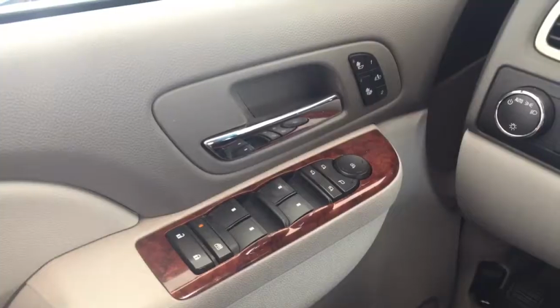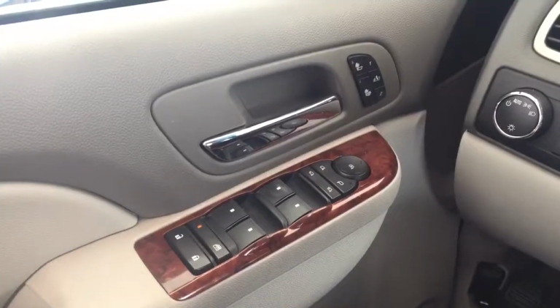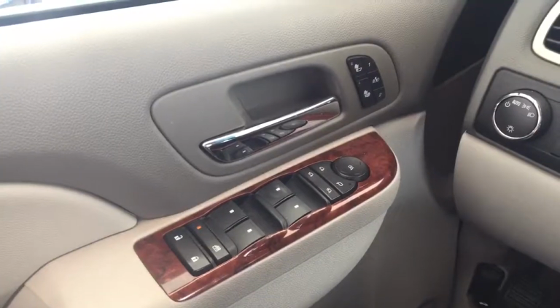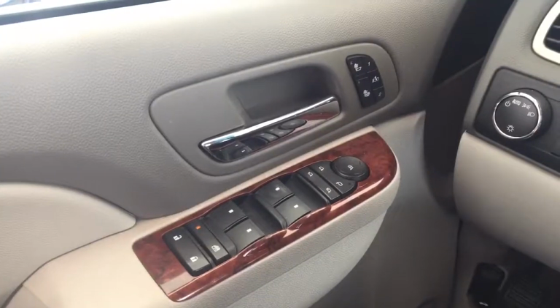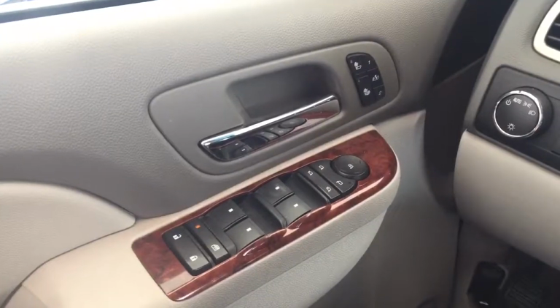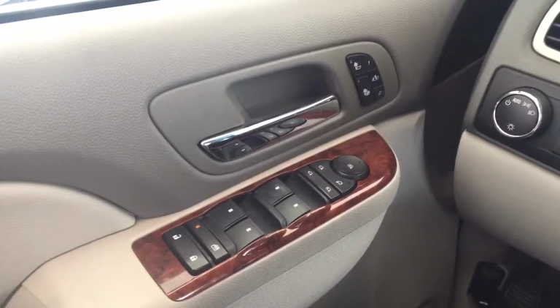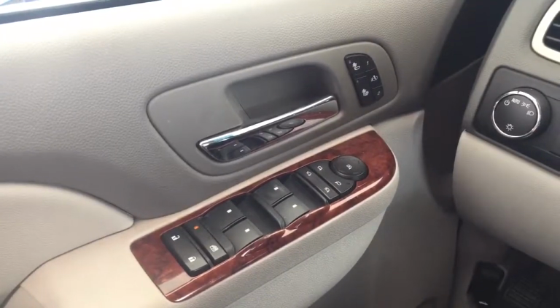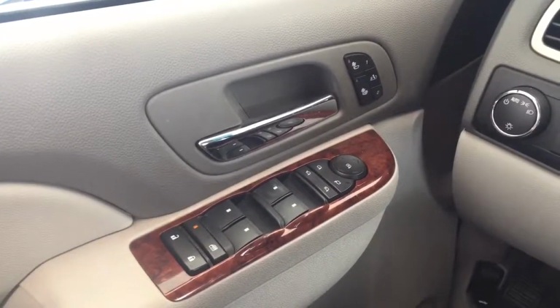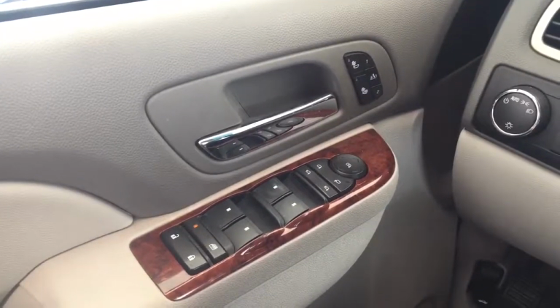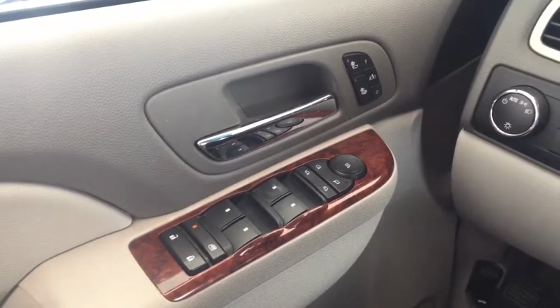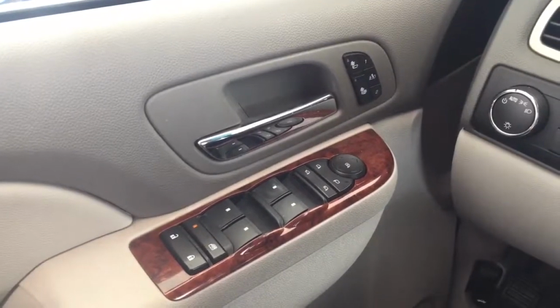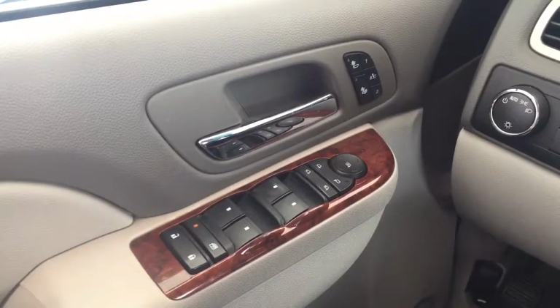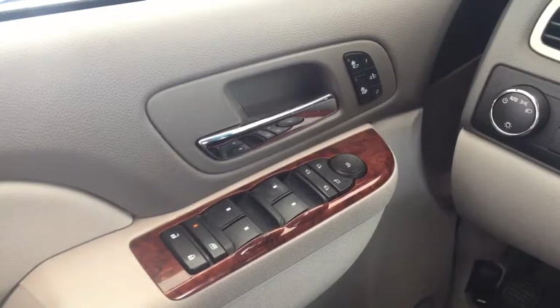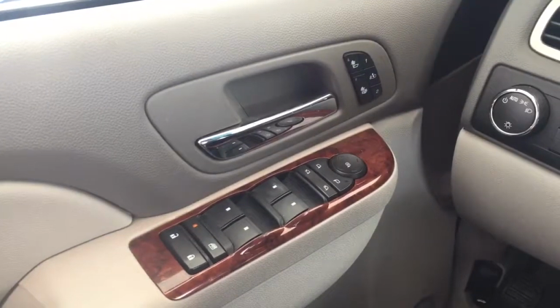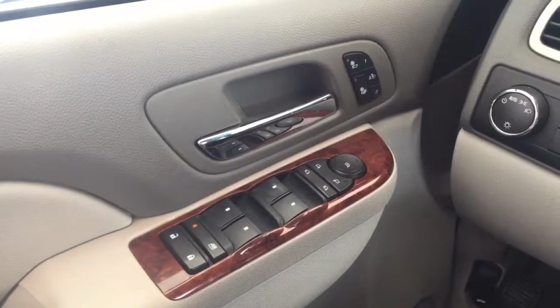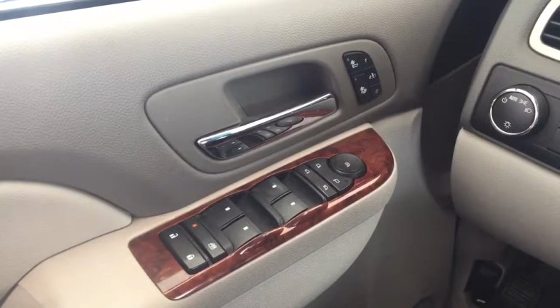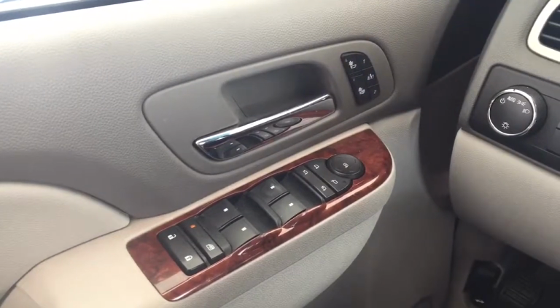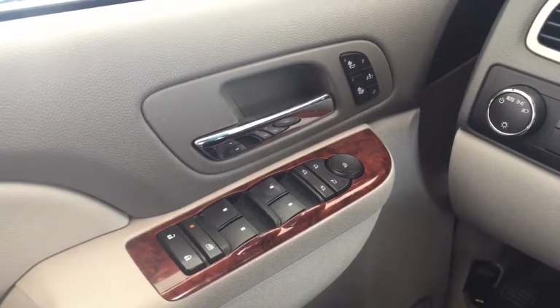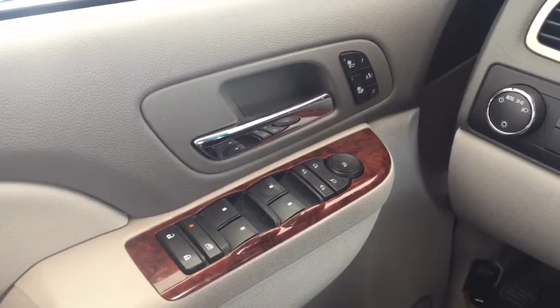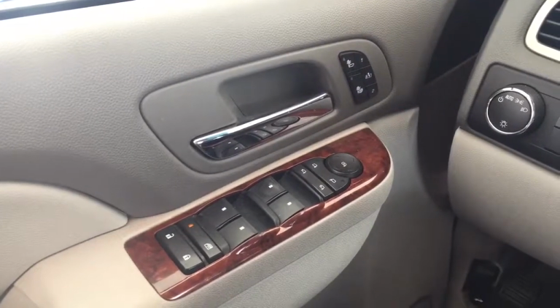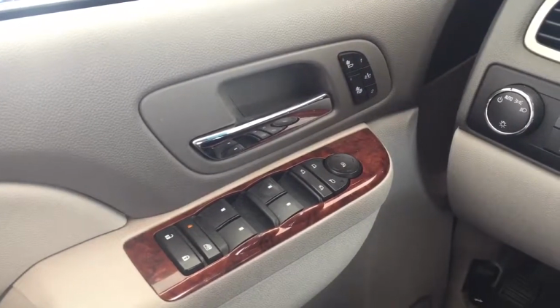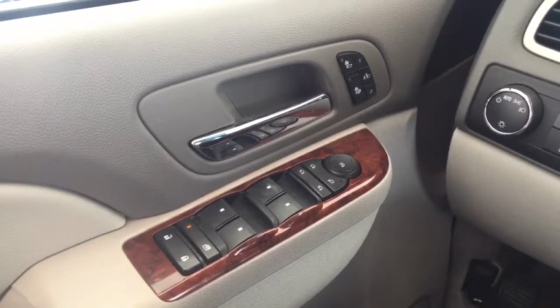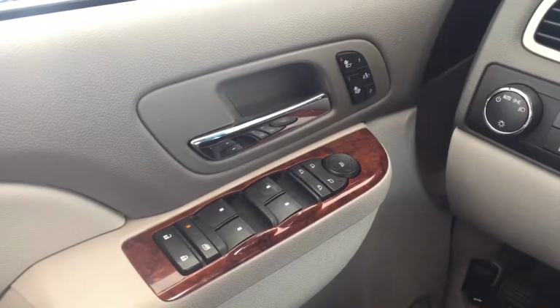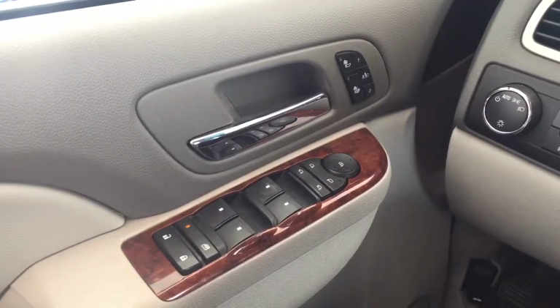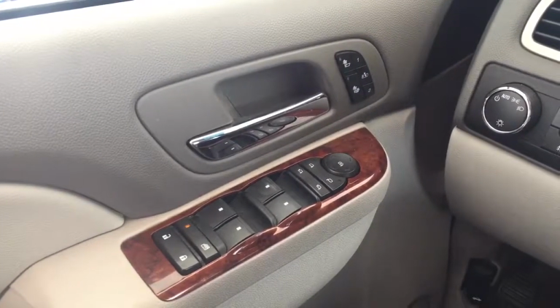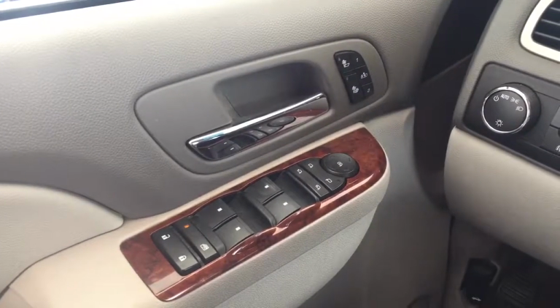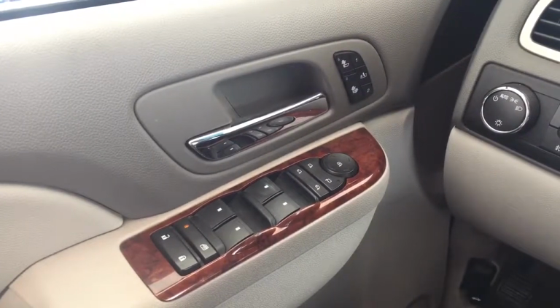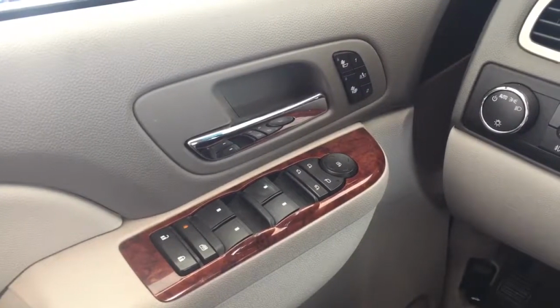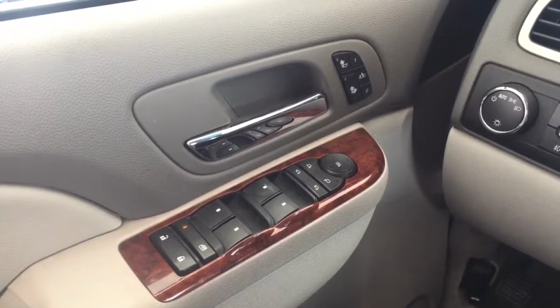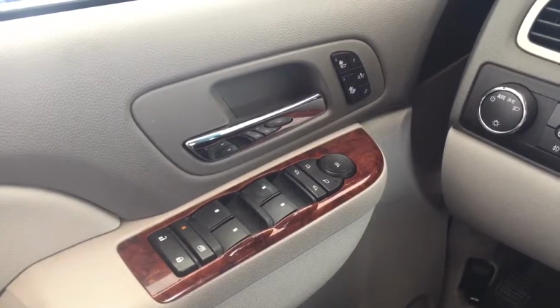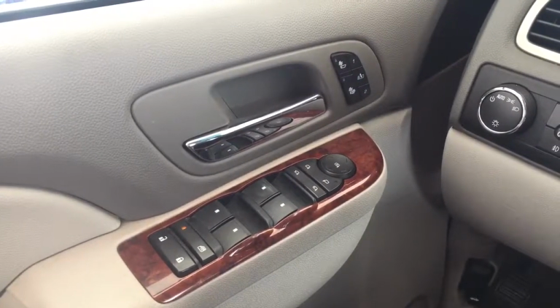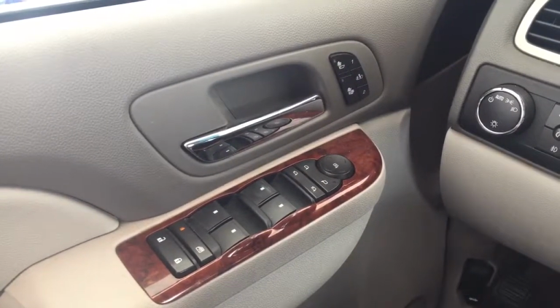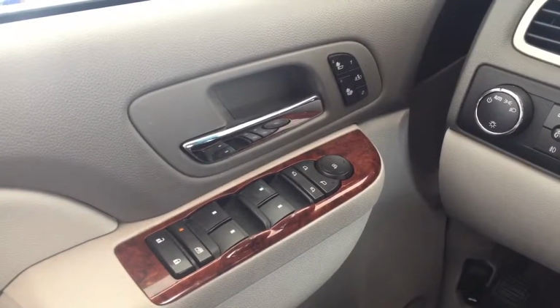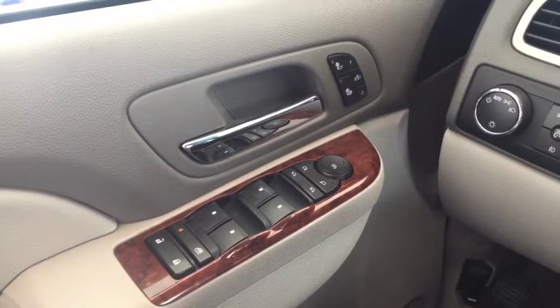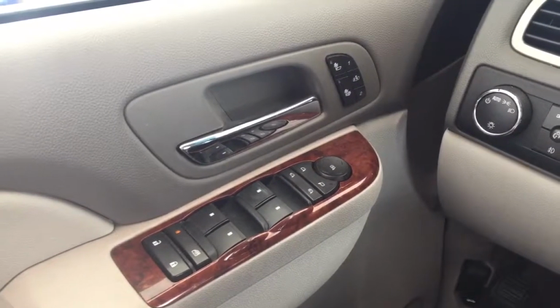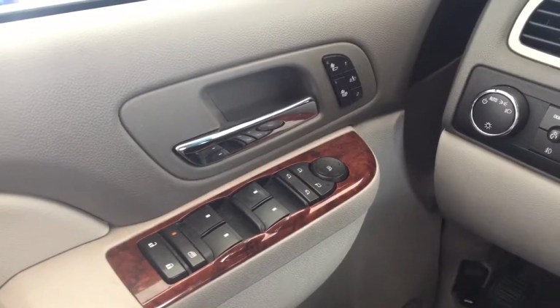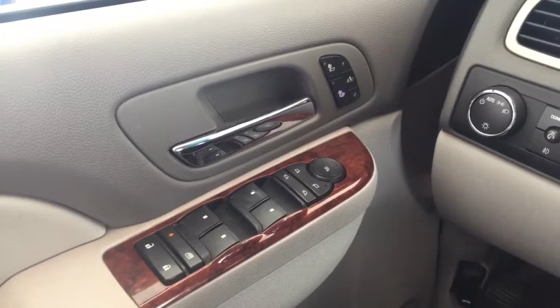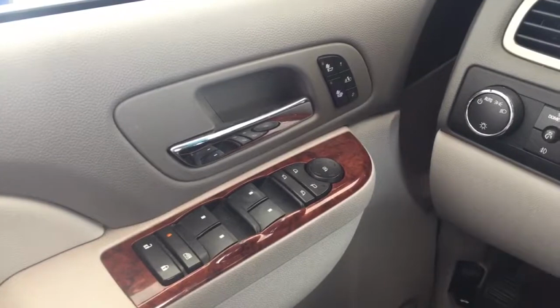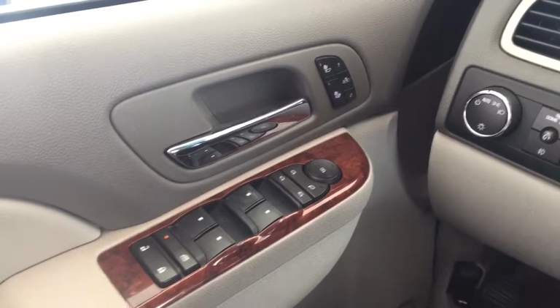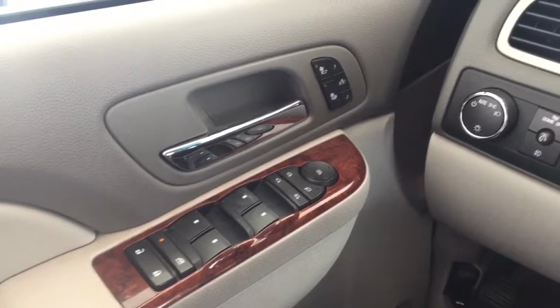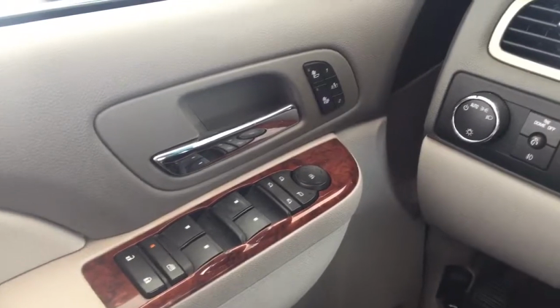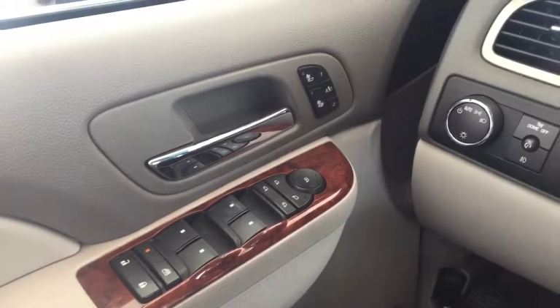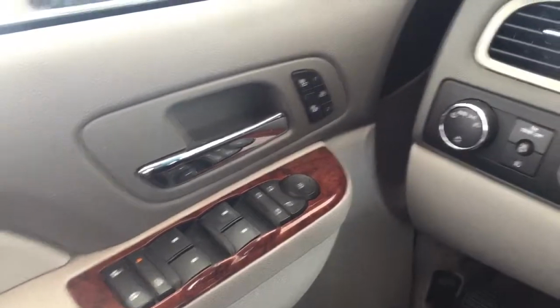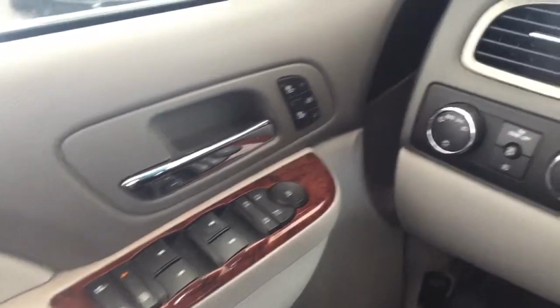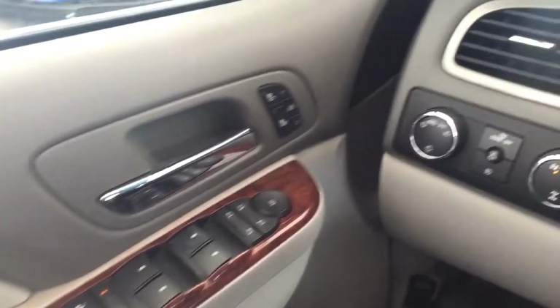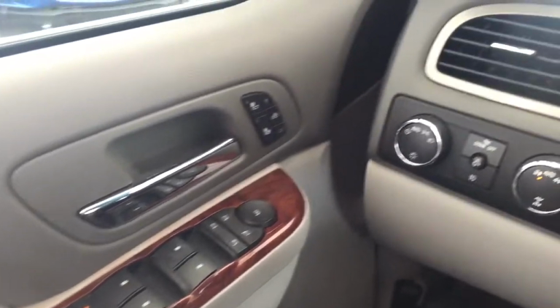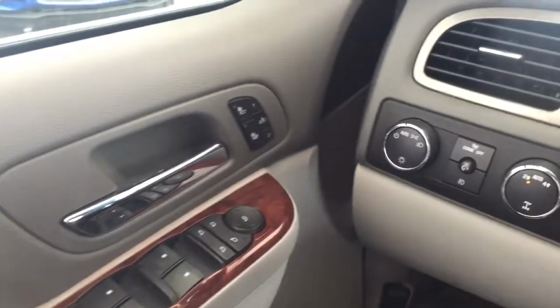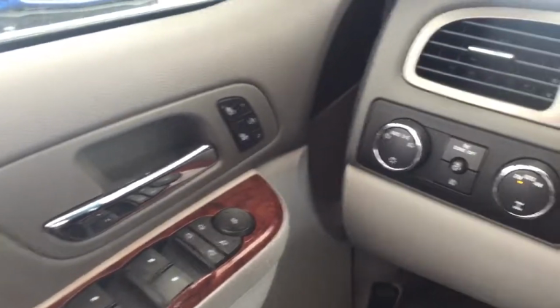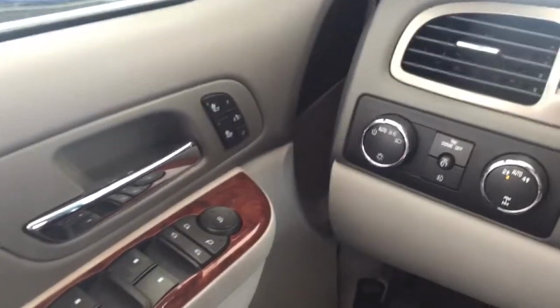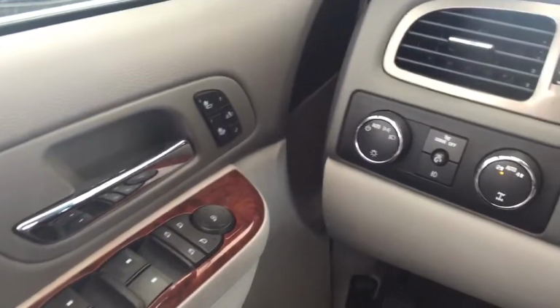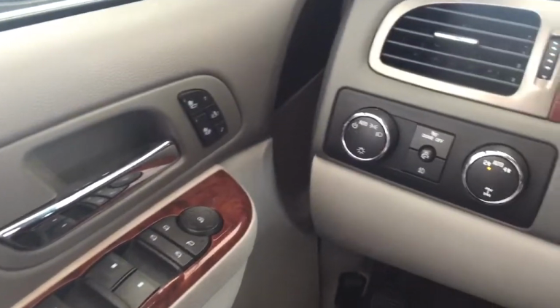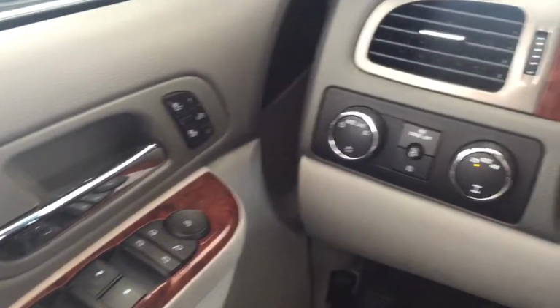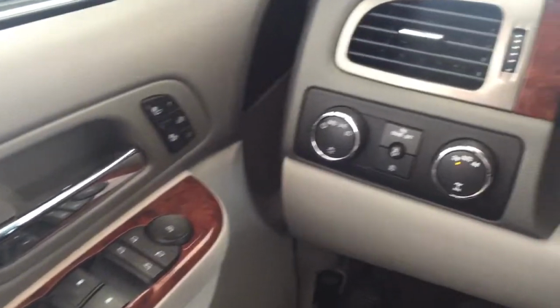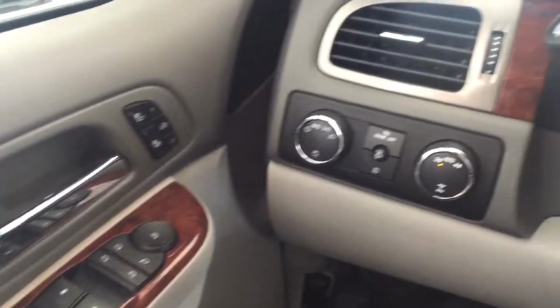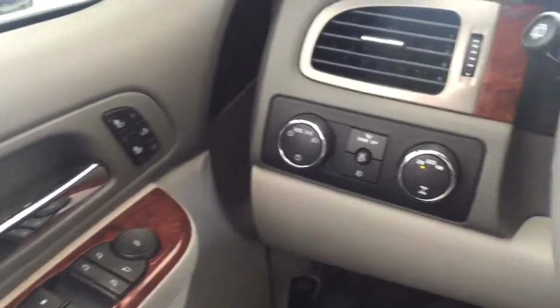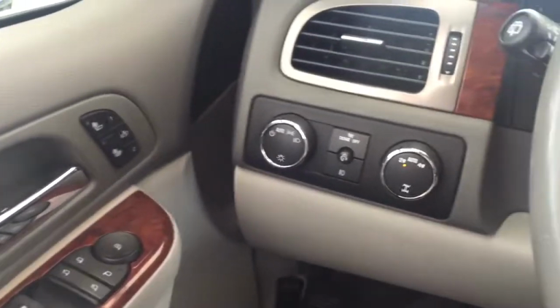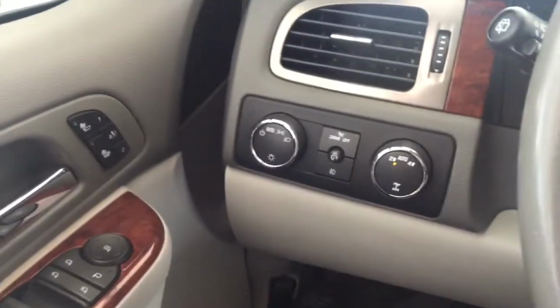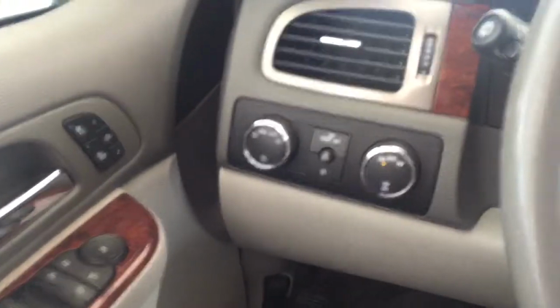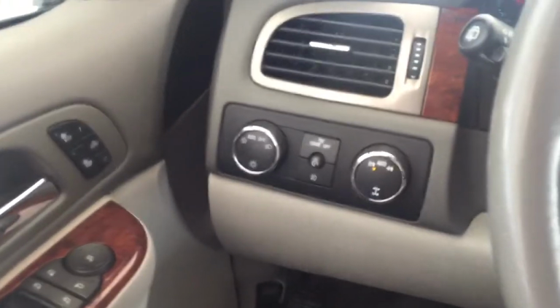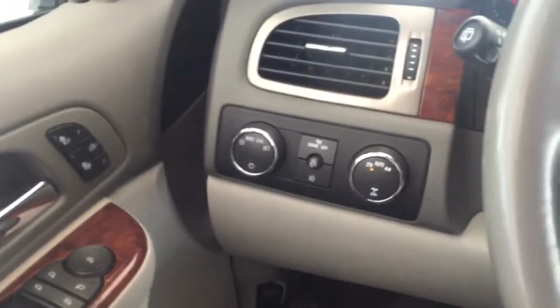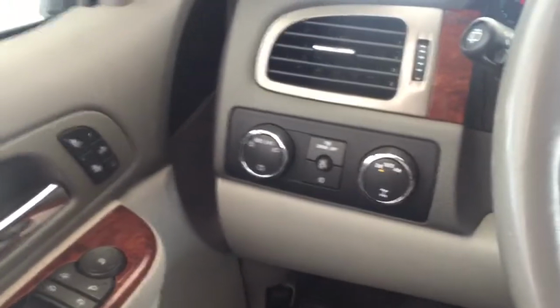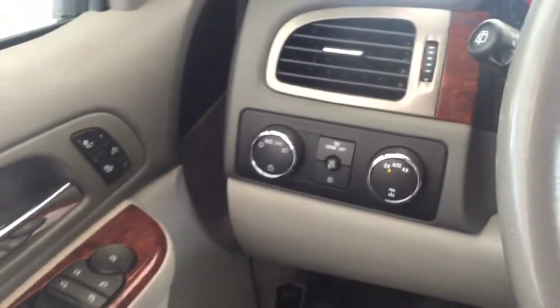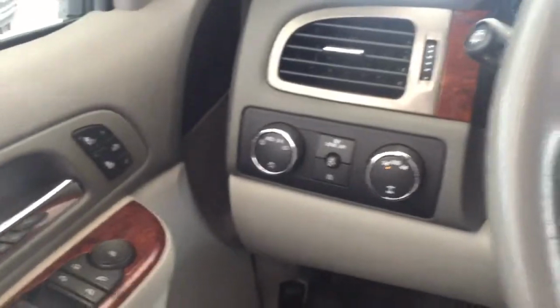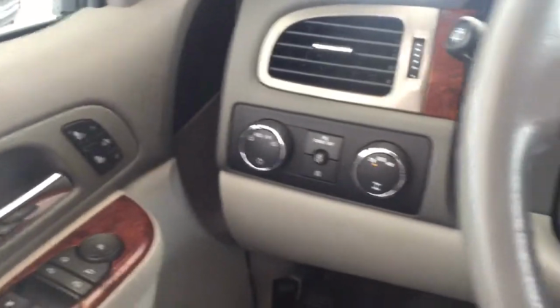Some features include power locks, power windows, power mirrors, power memory and heated front seats, and automatic headlights.